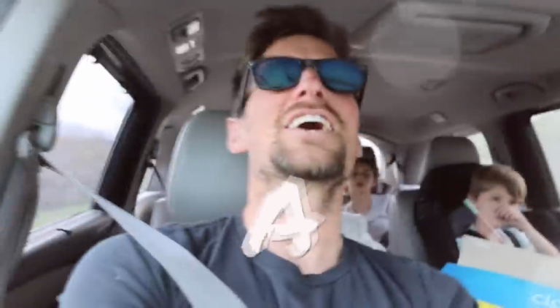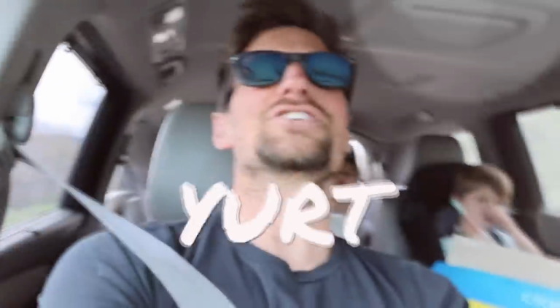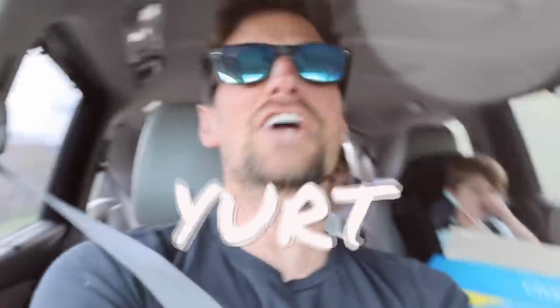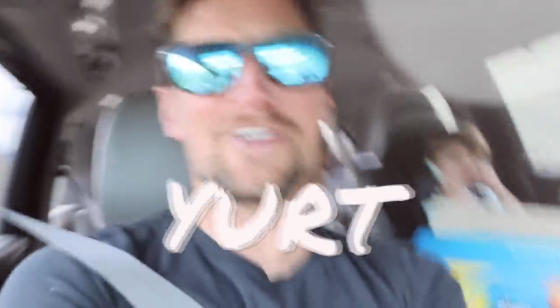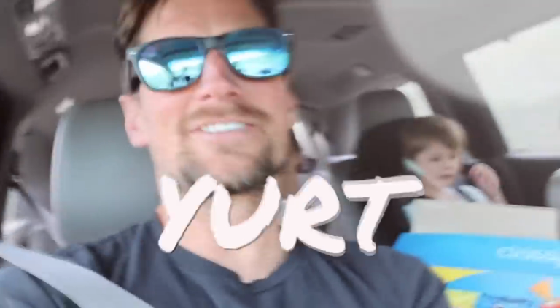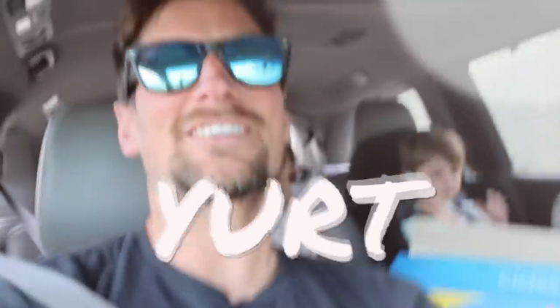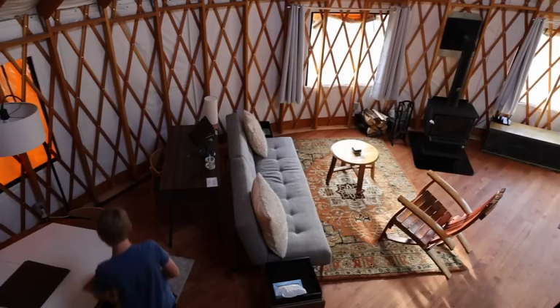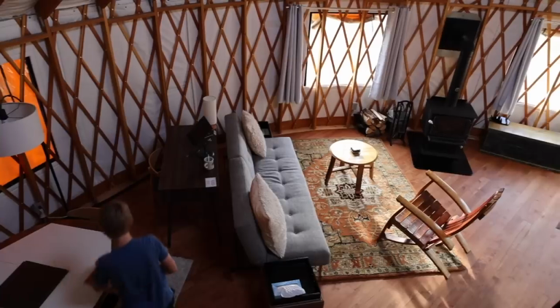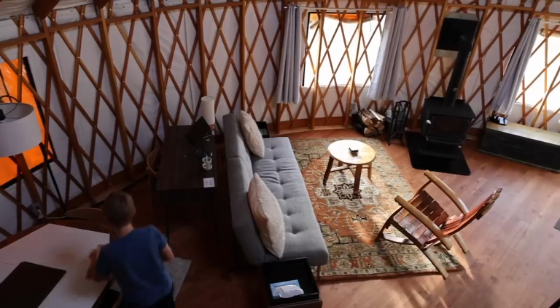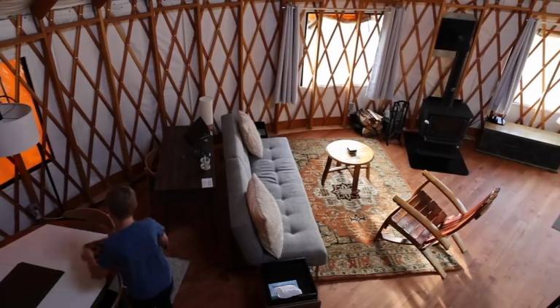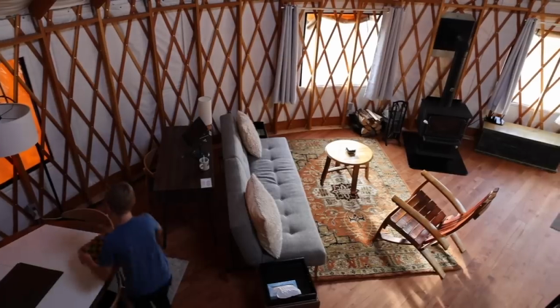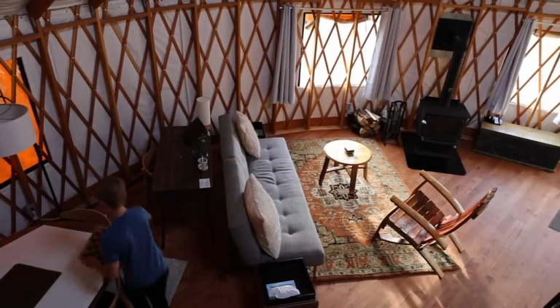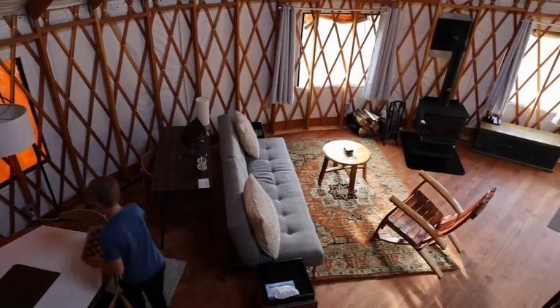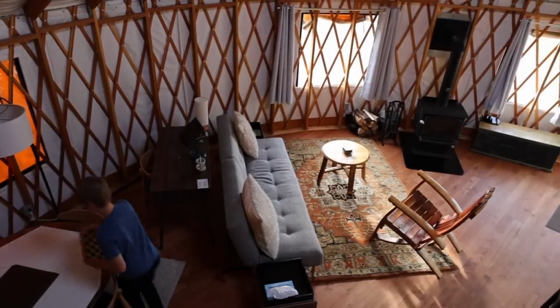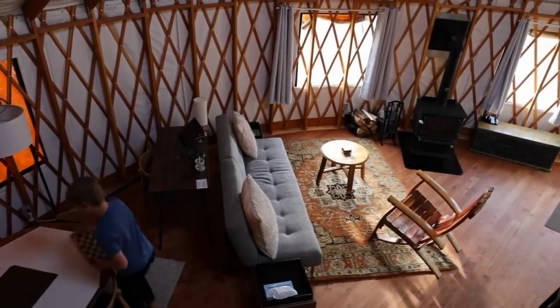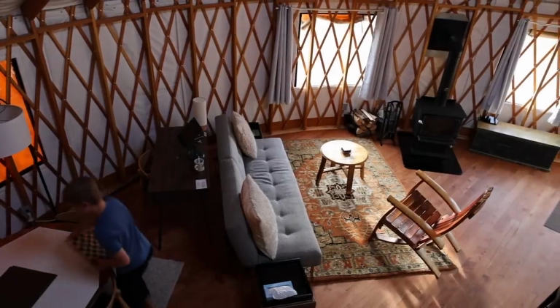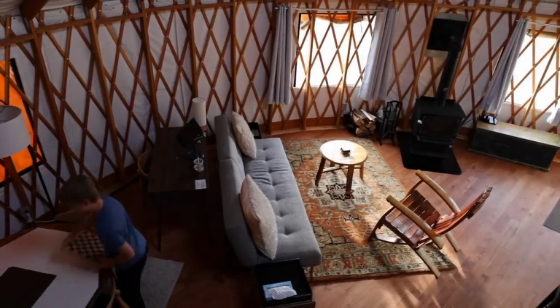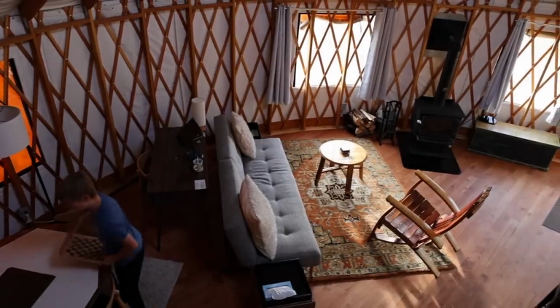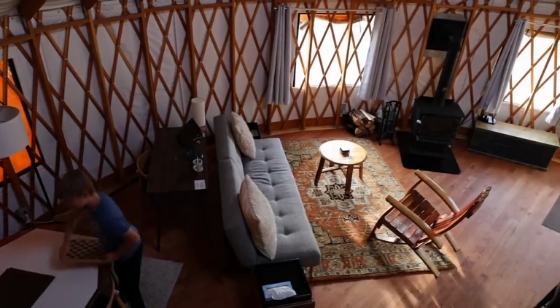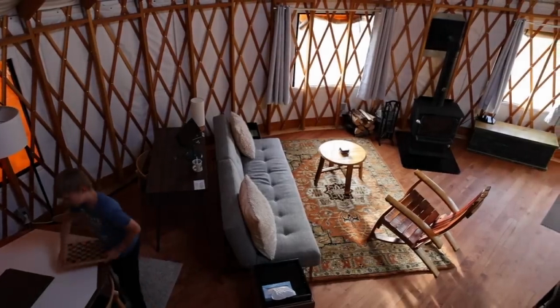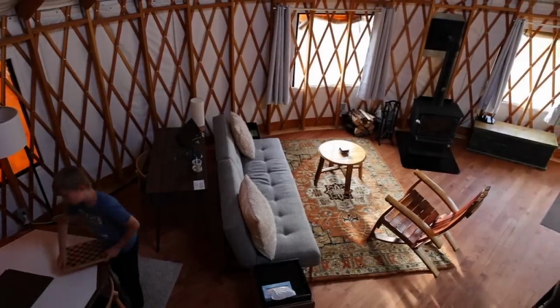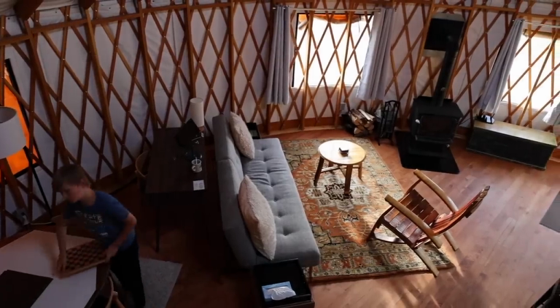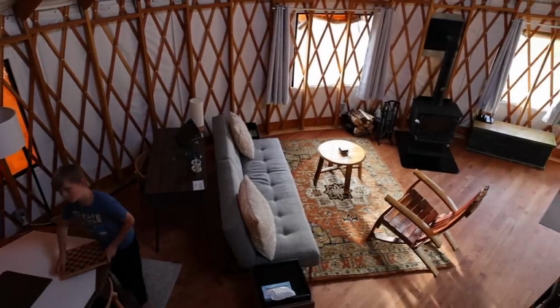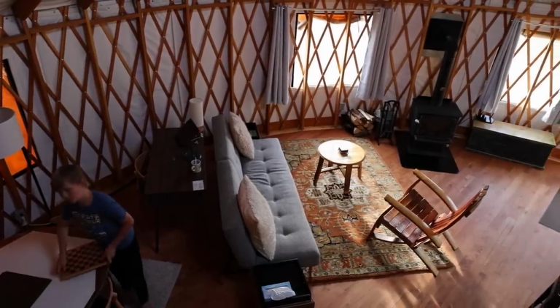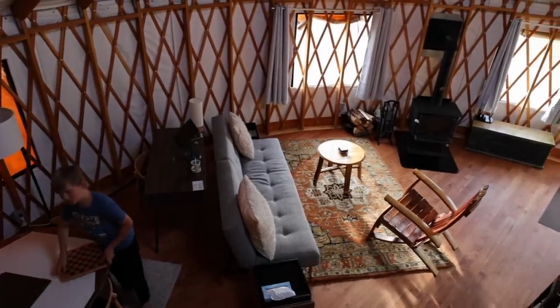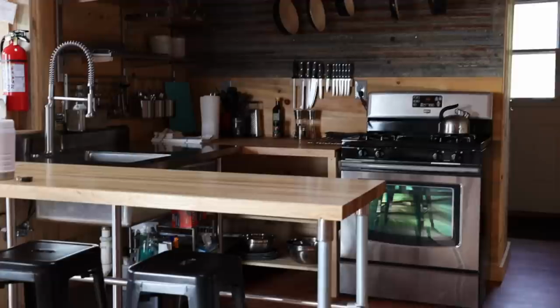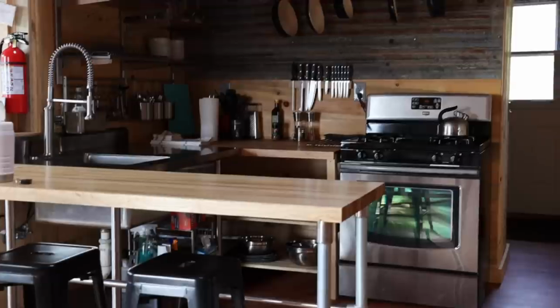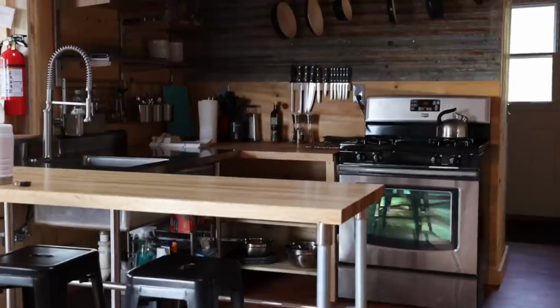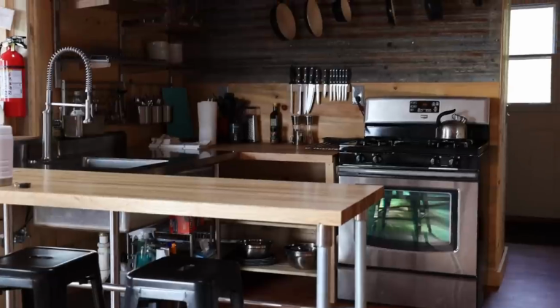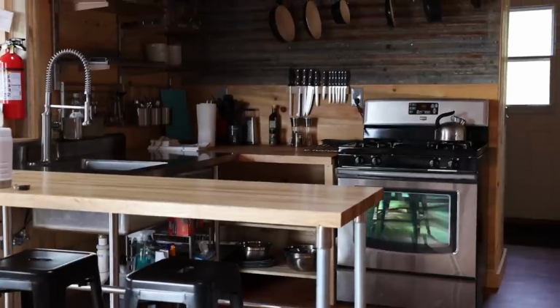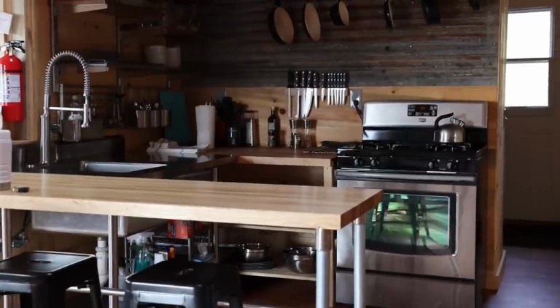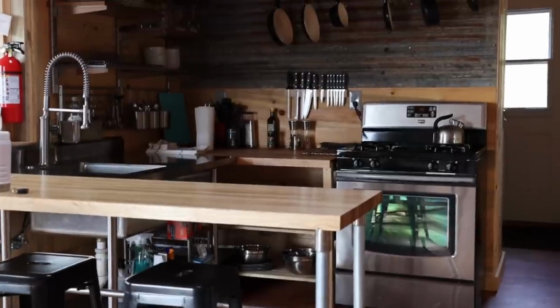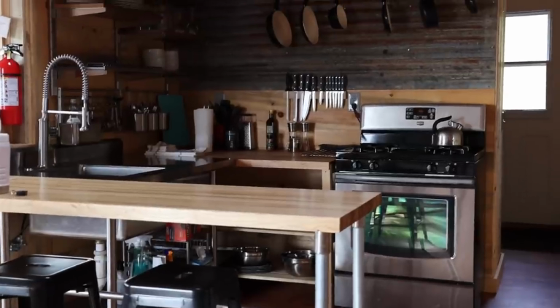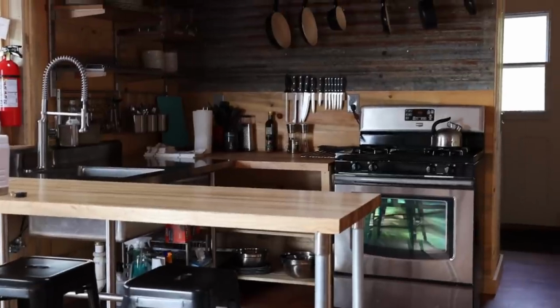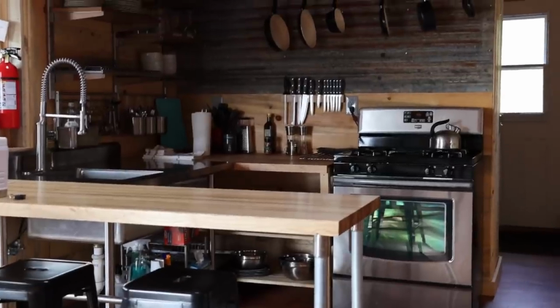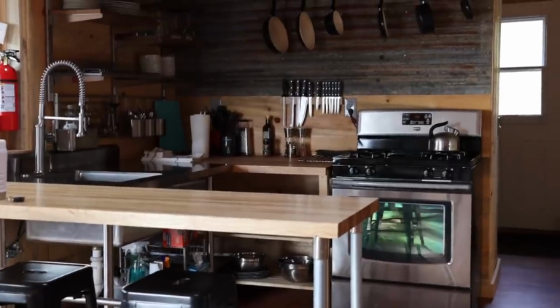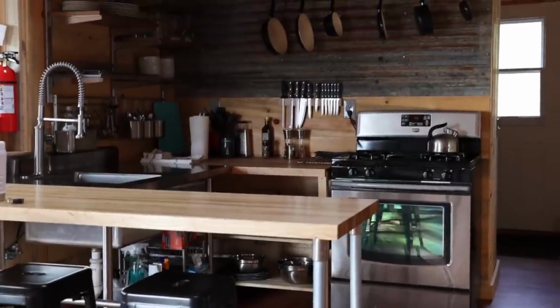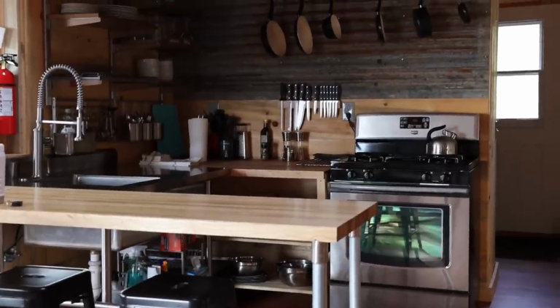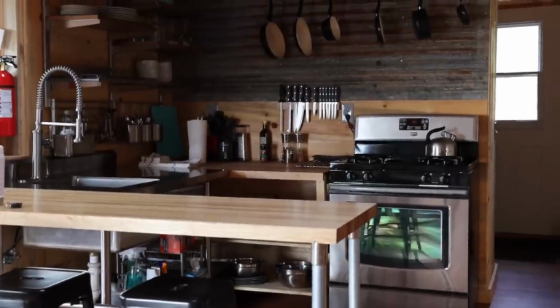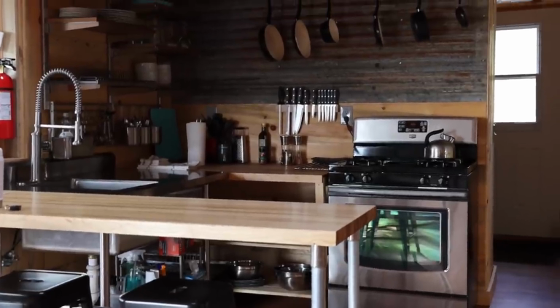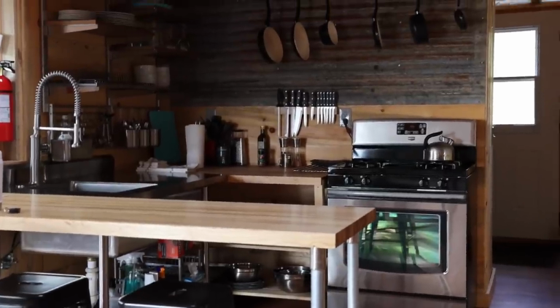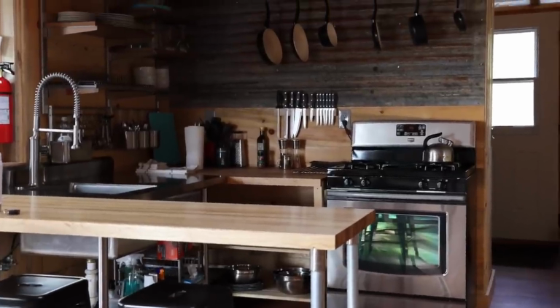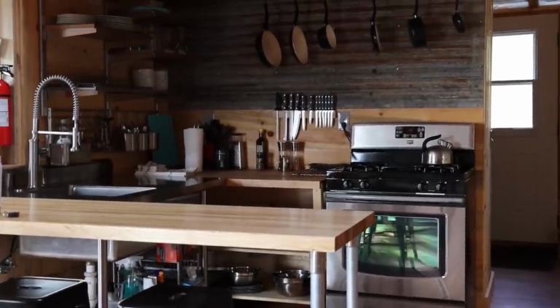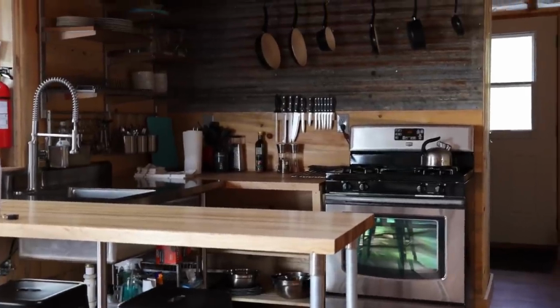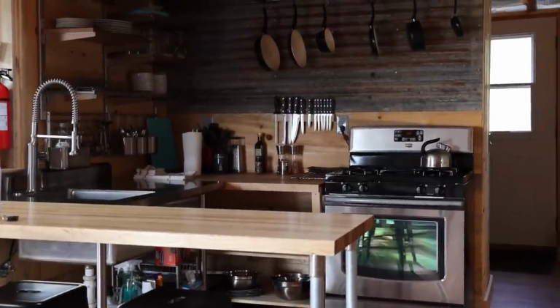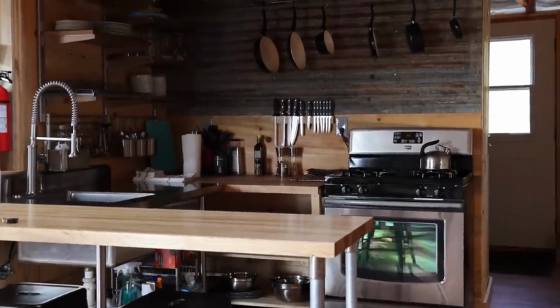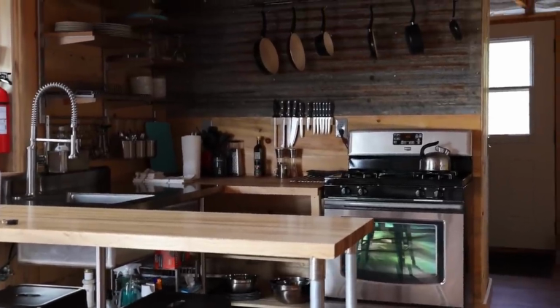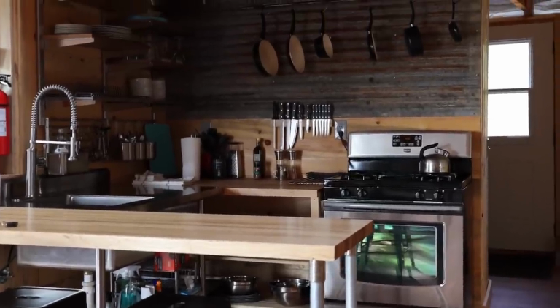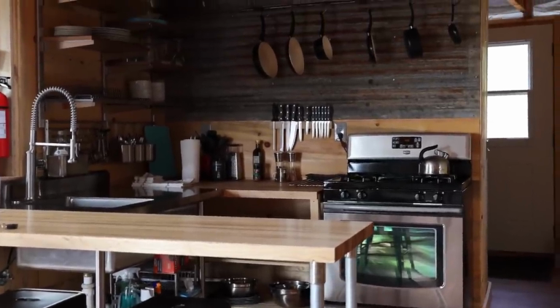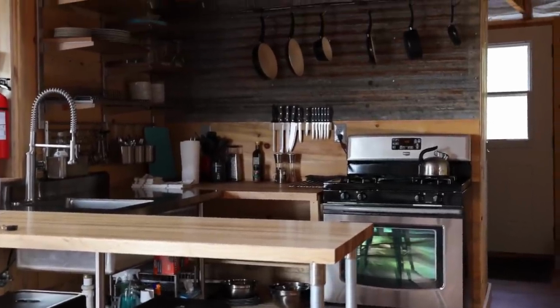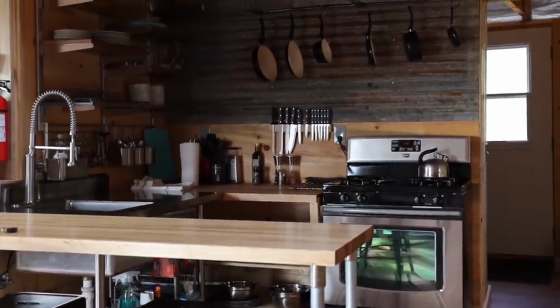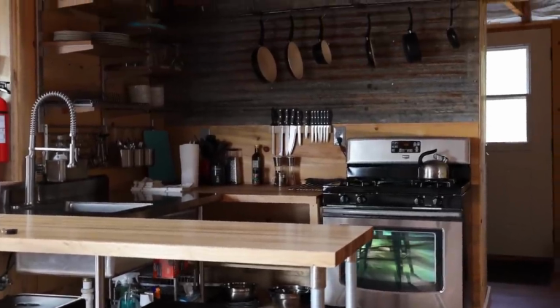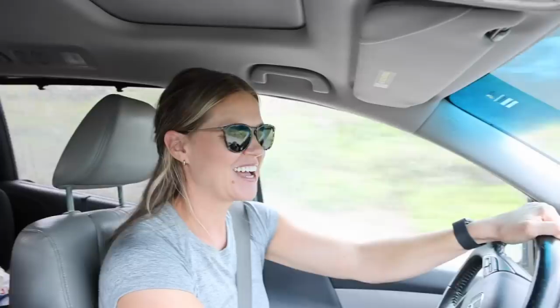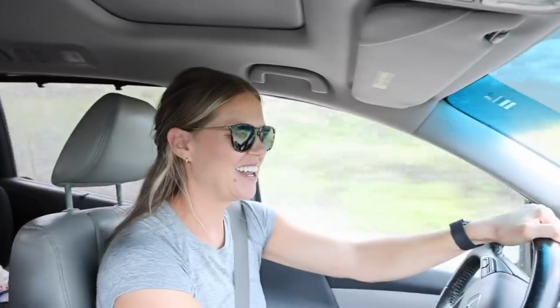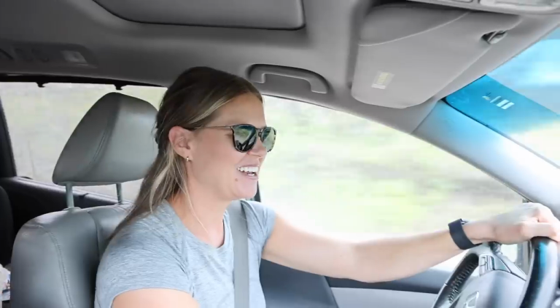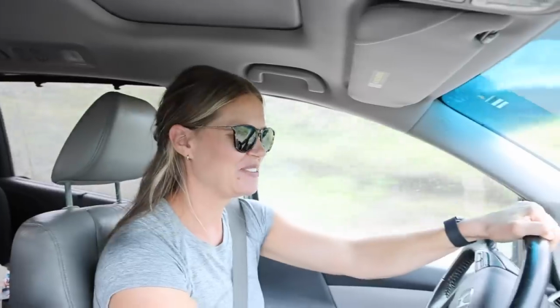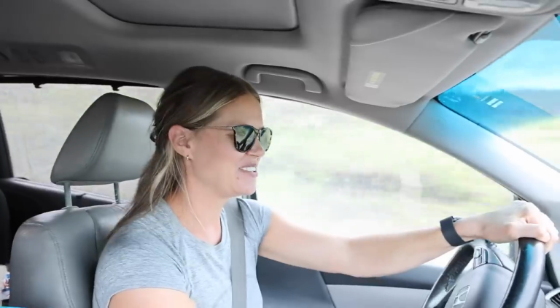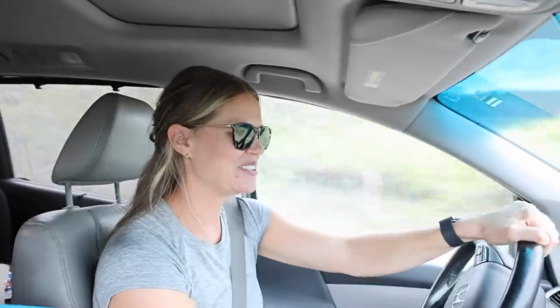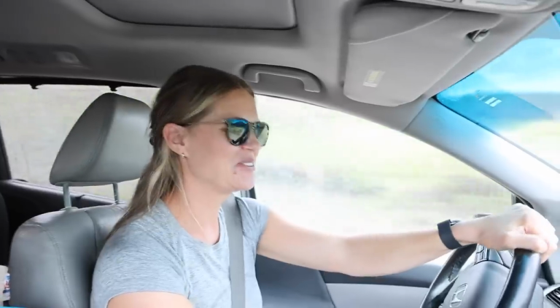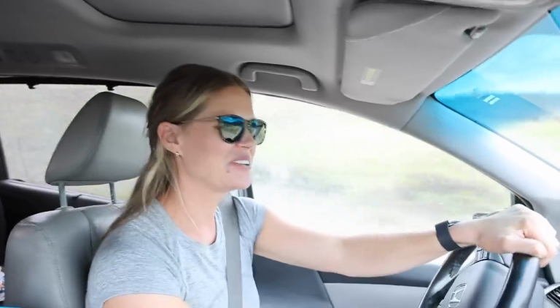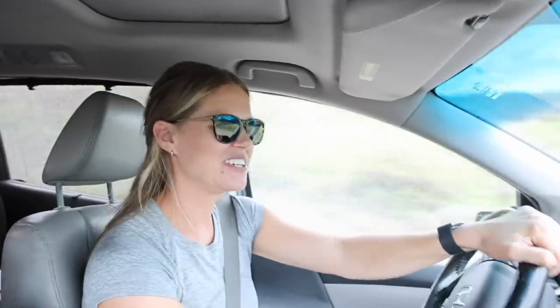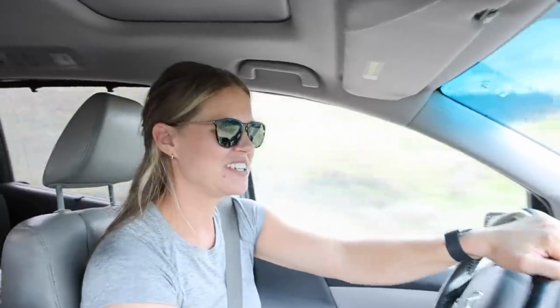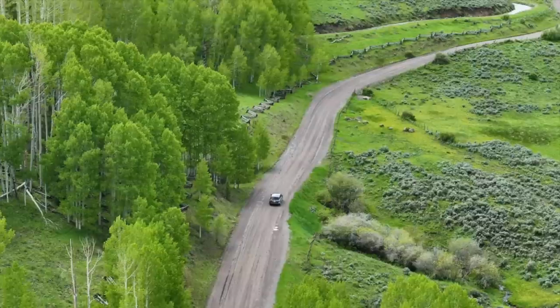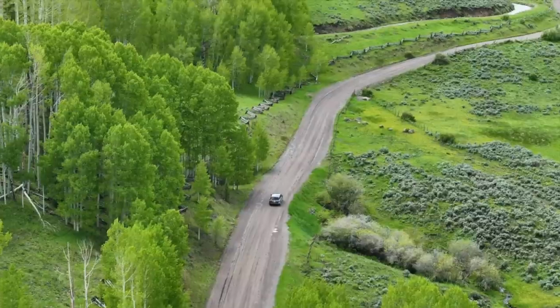And our next Airbnb is a little bit different — not a cabin this time, not a house. We're actually staying in a yurt! It's pretty much like a big, fancy tent, but with a kitchen and a bathroom. We're excited — it'll be totally different.